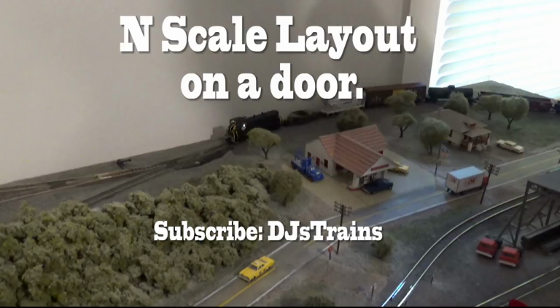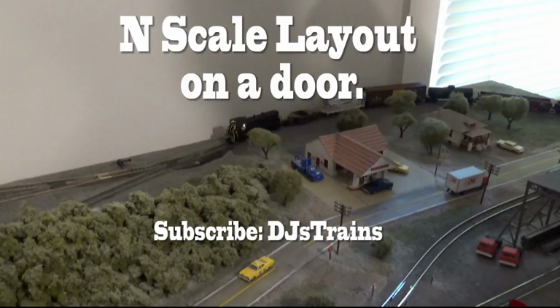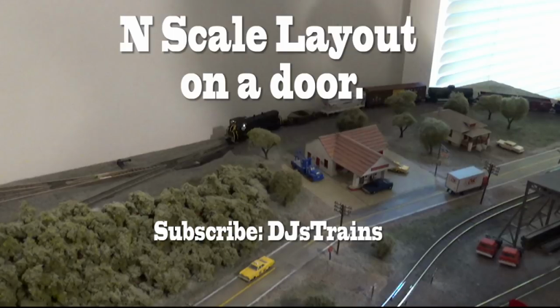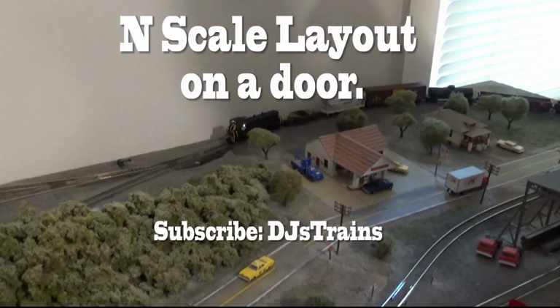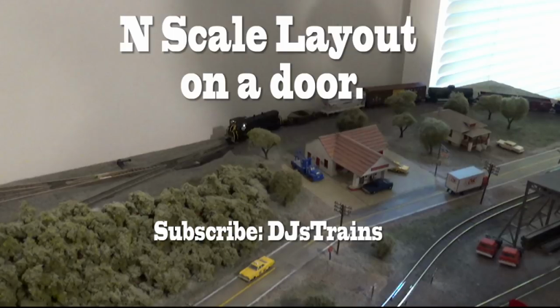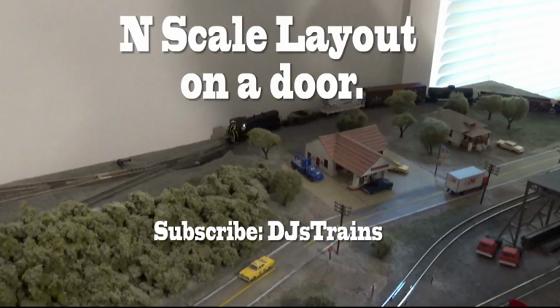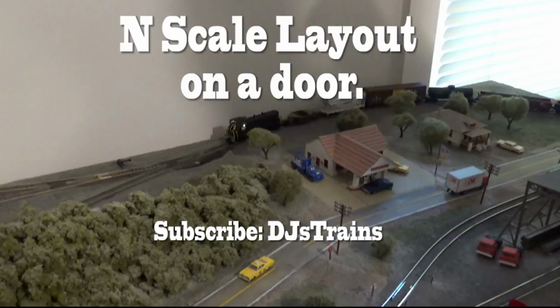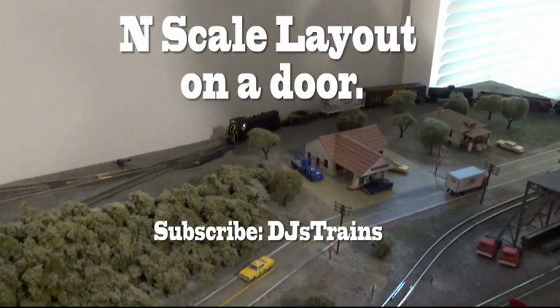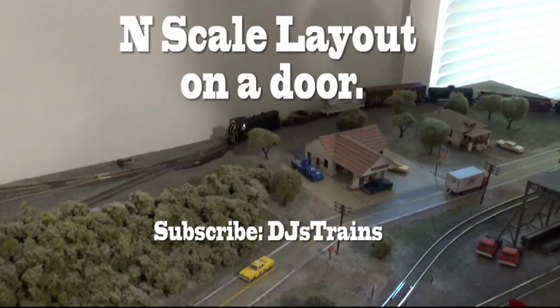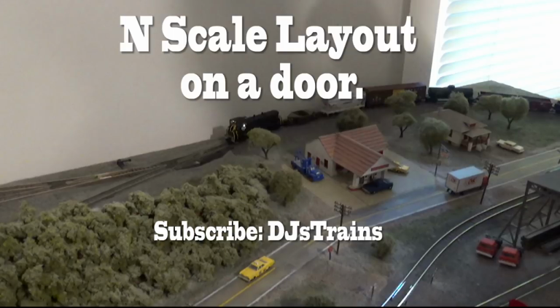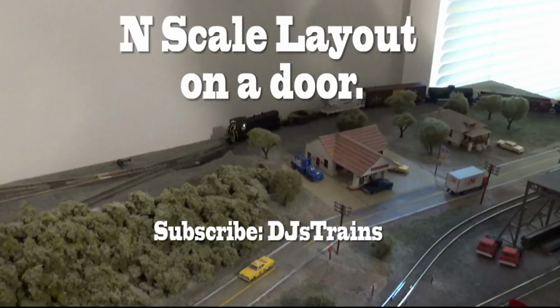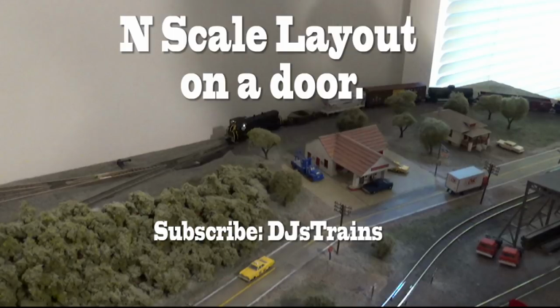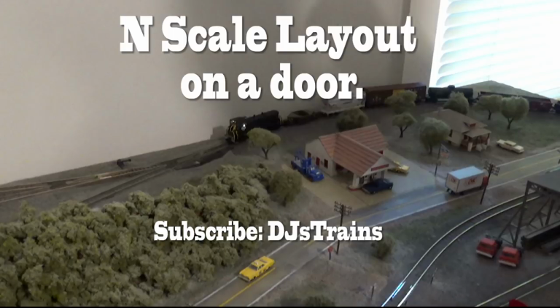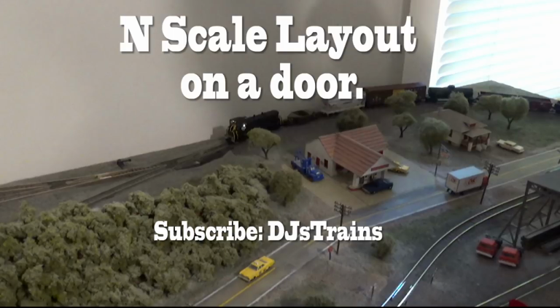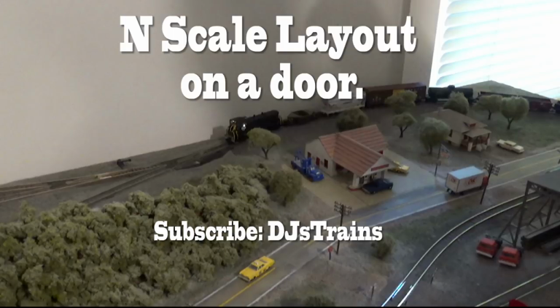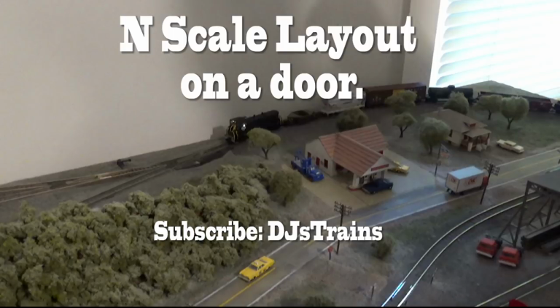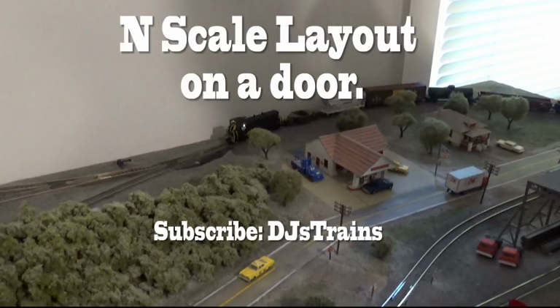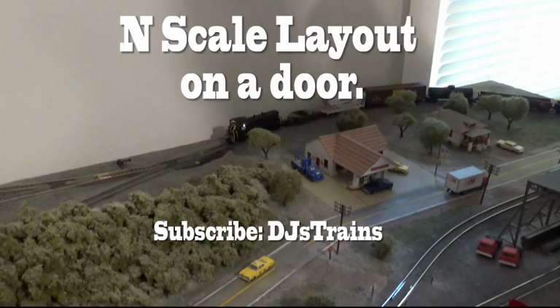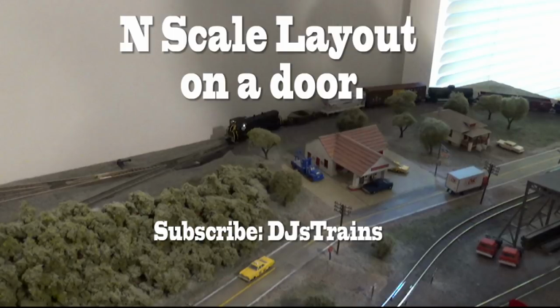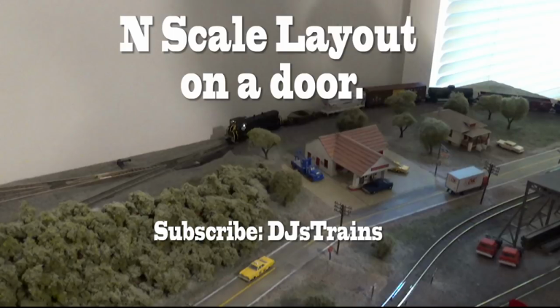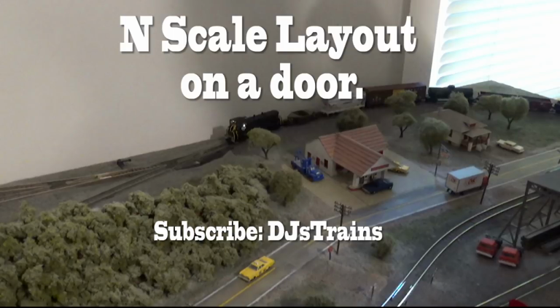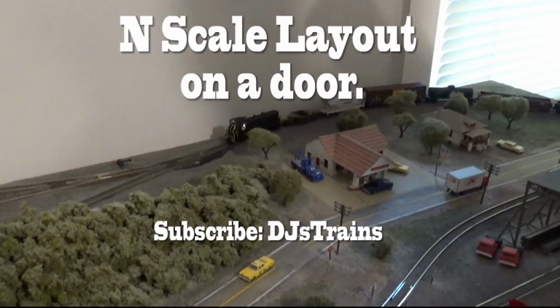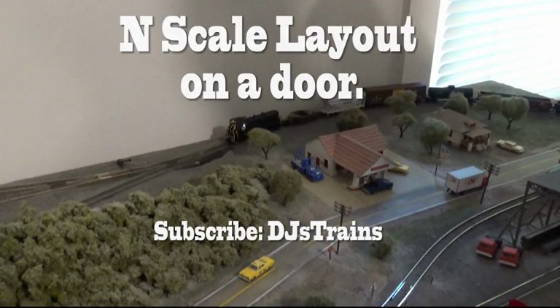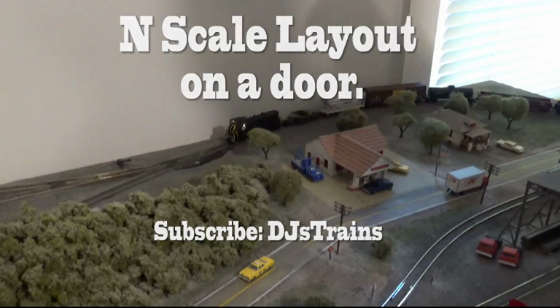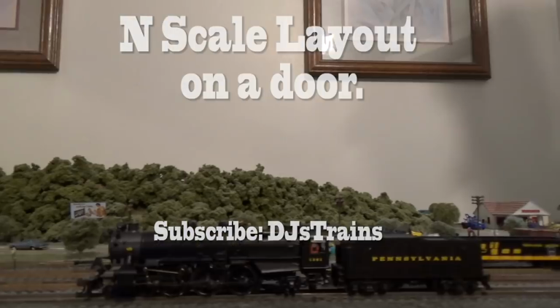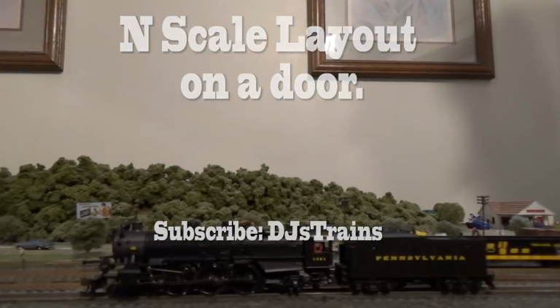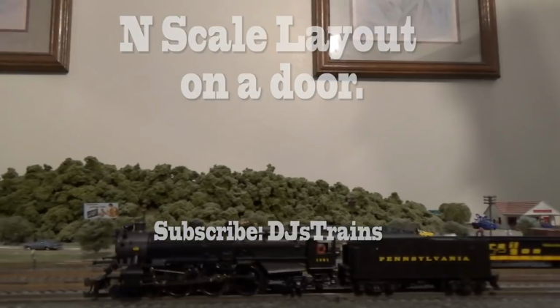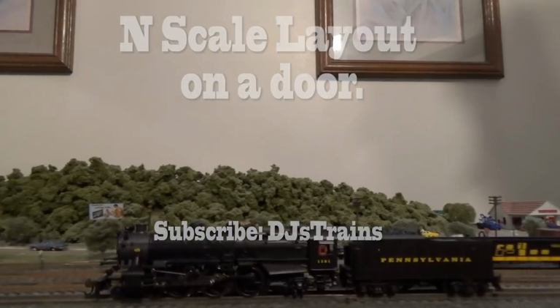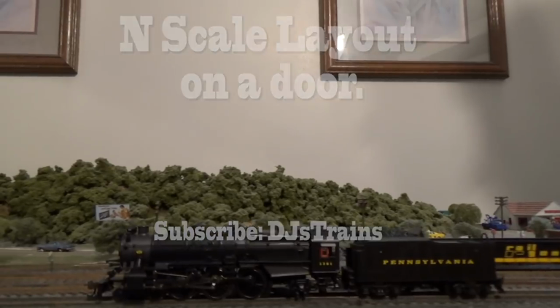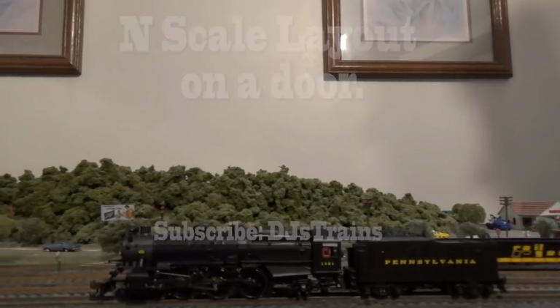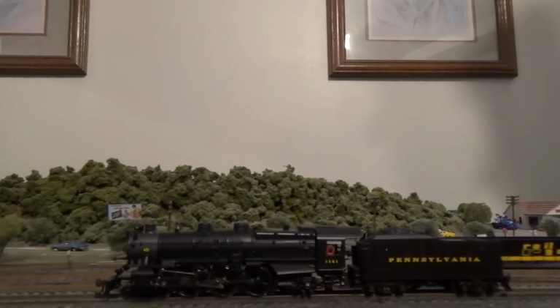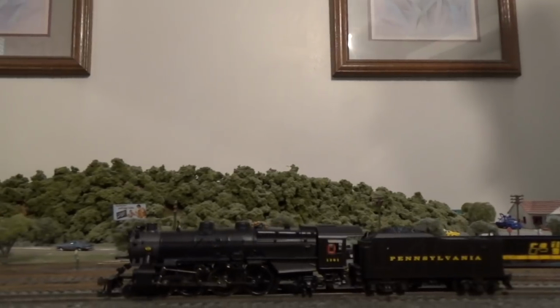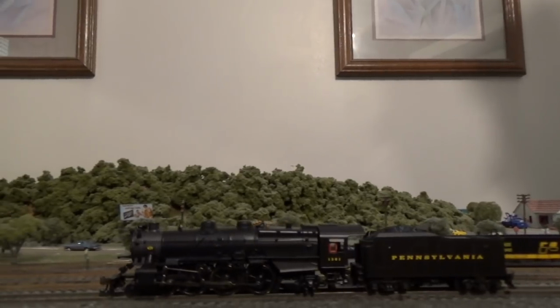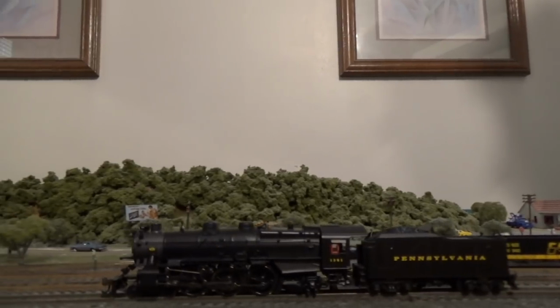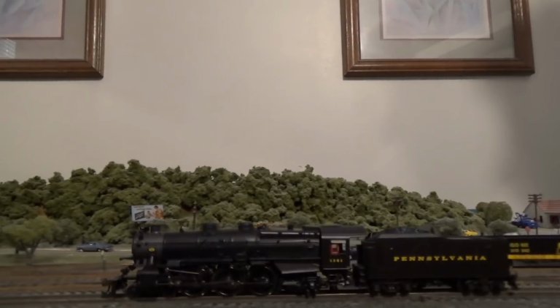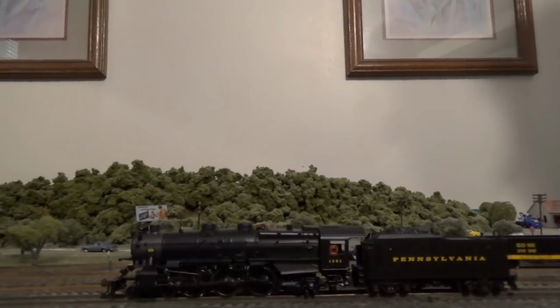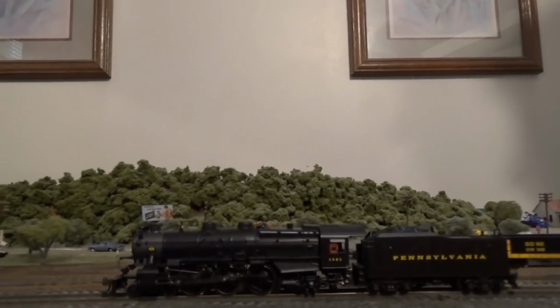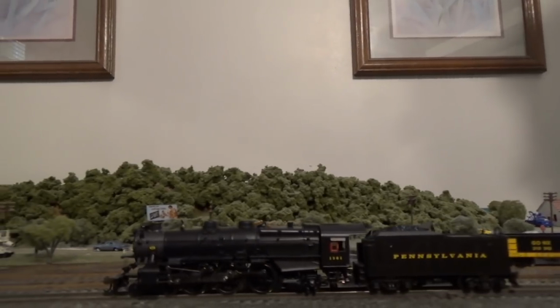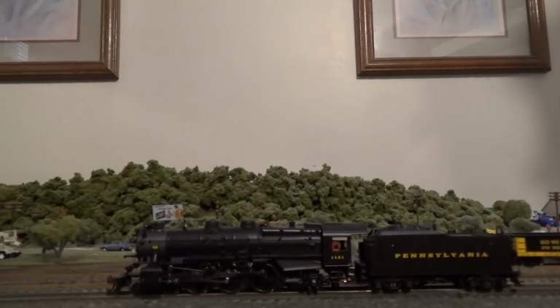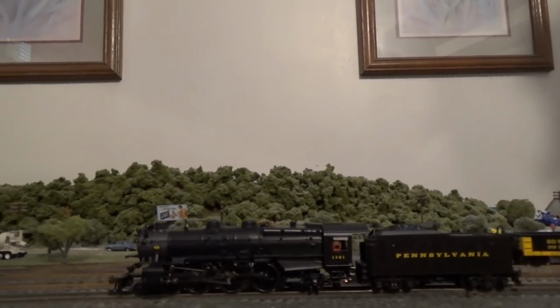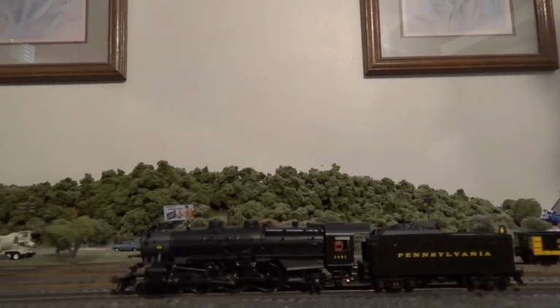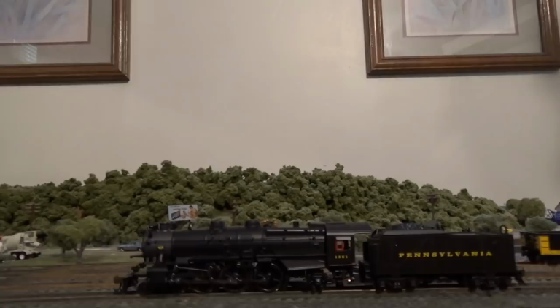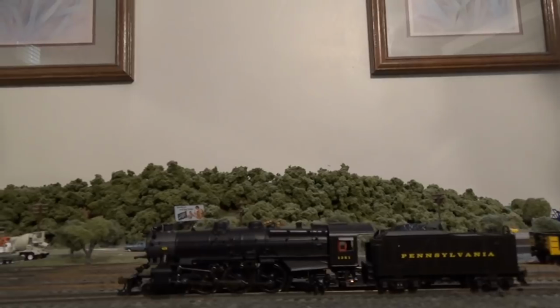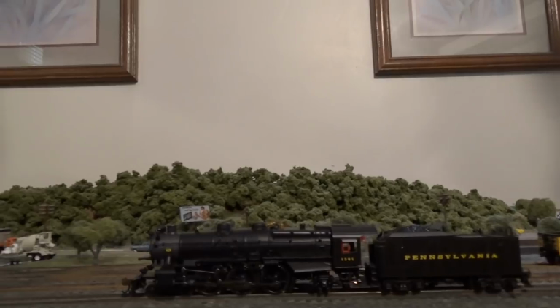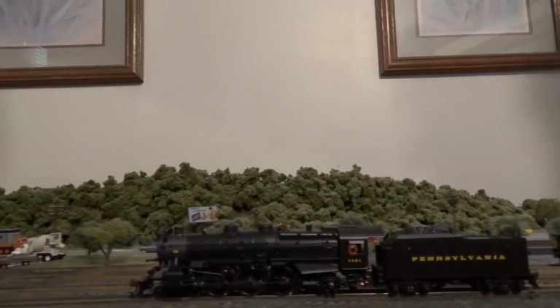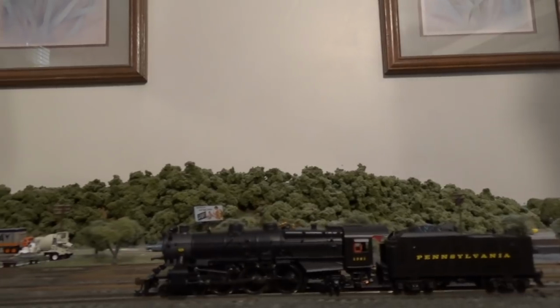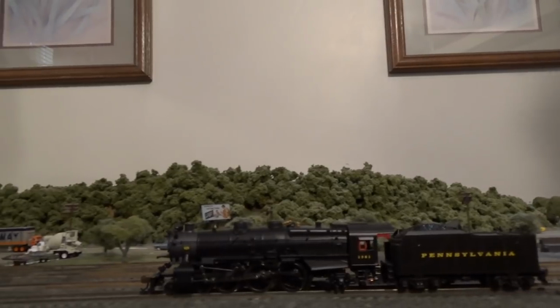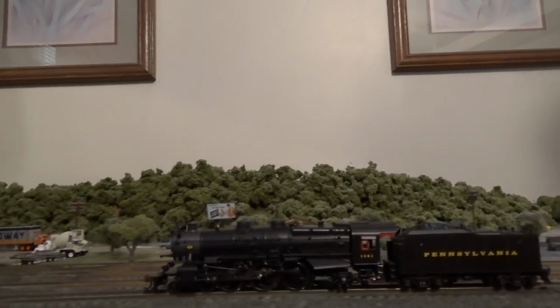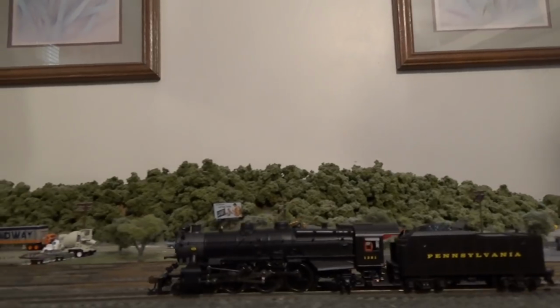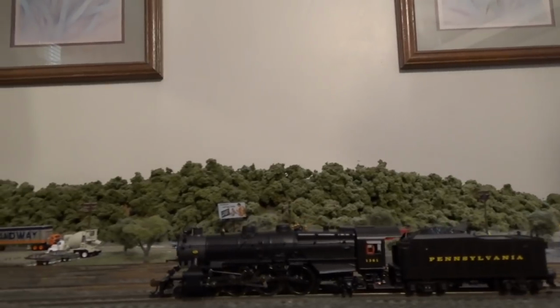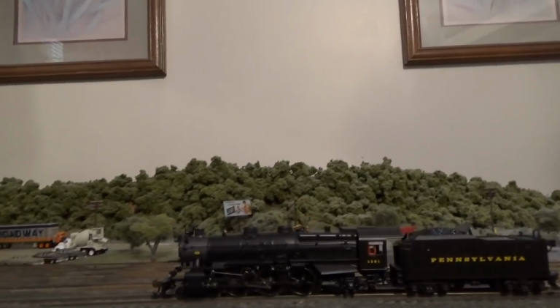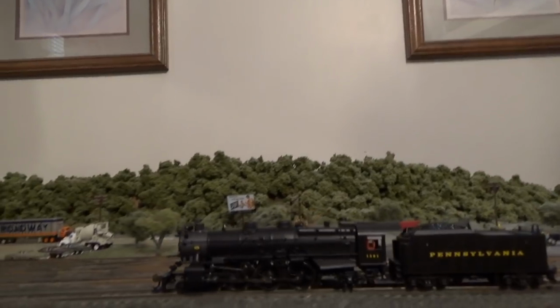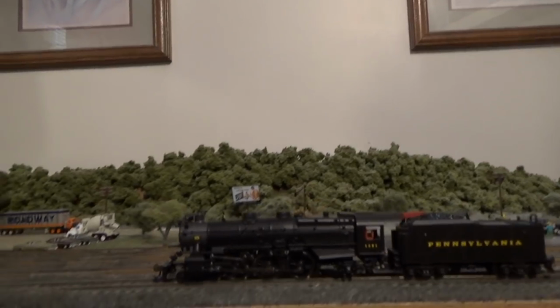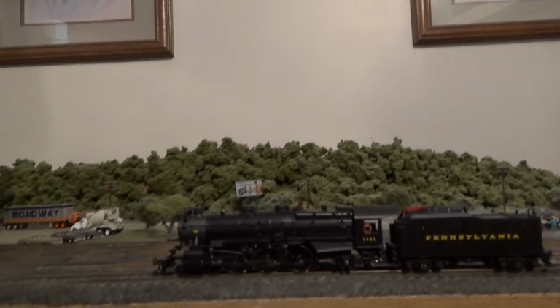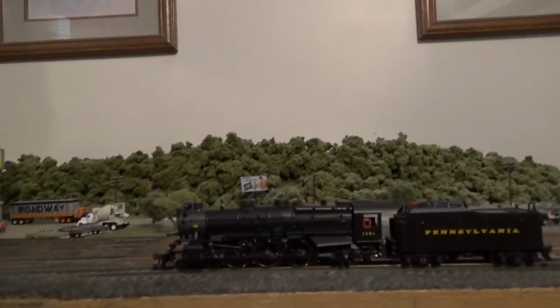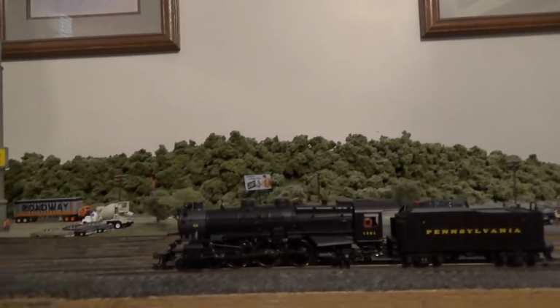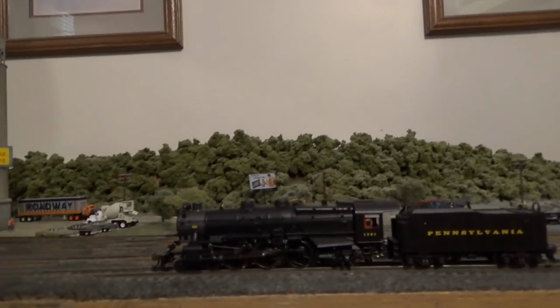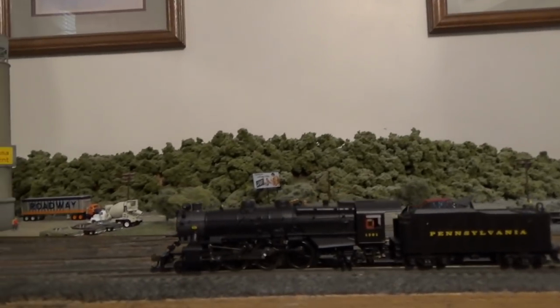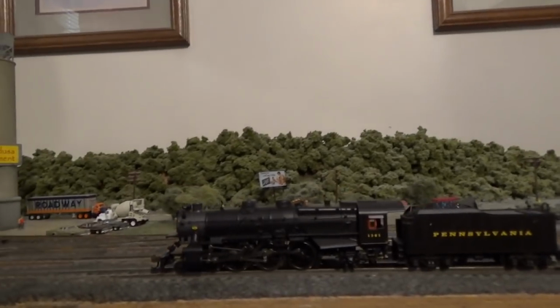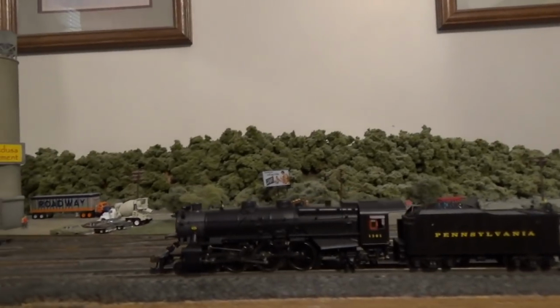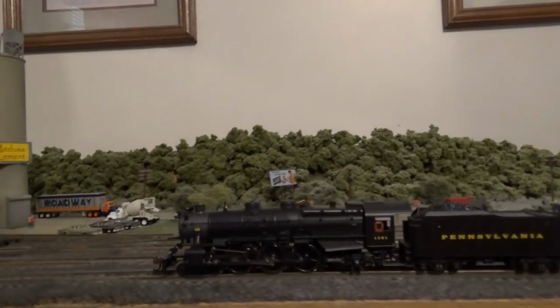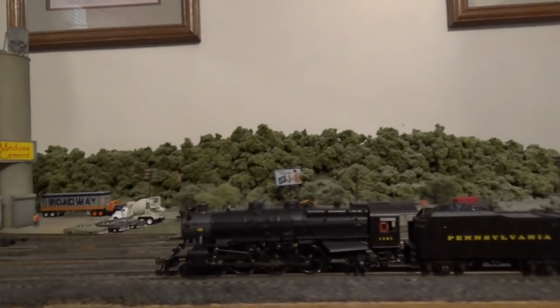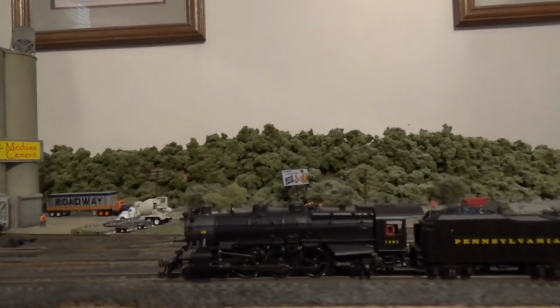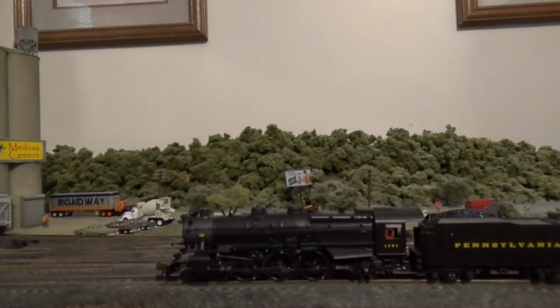This is DJ from DJ's Trains on YouTube. I went over to my friend Rich's house and looked at his N-scale layout on a door.